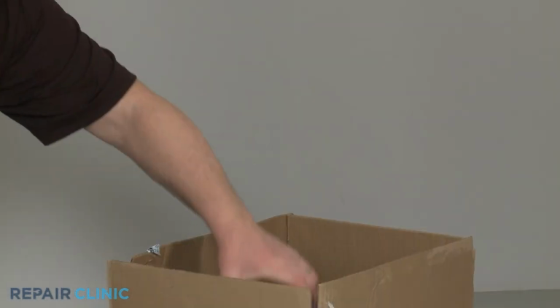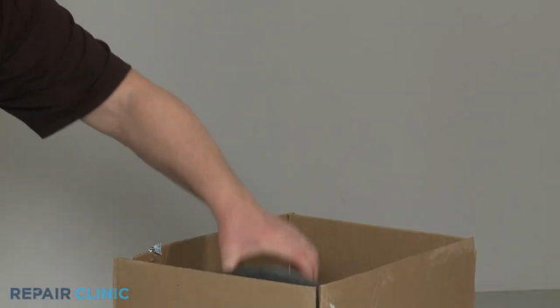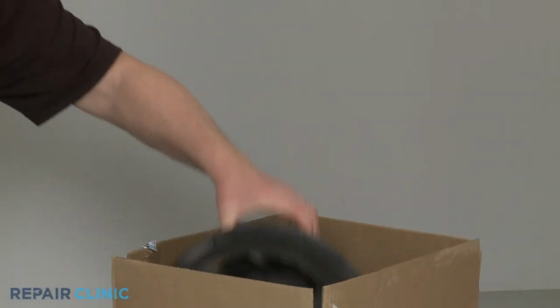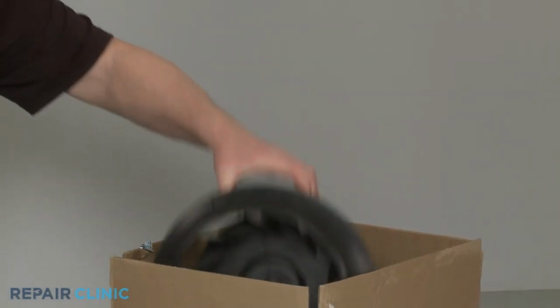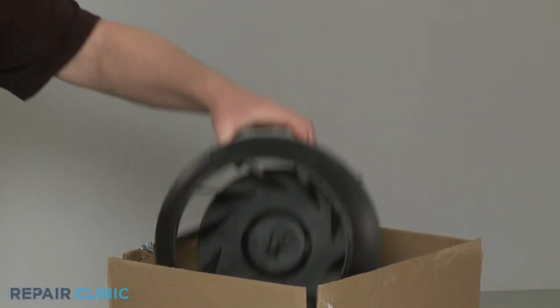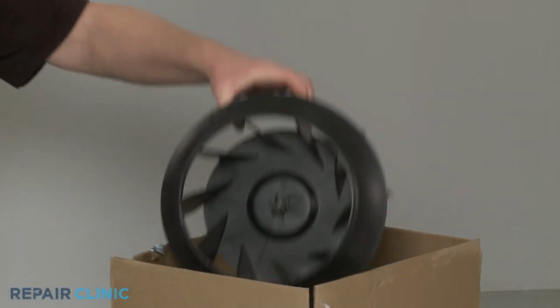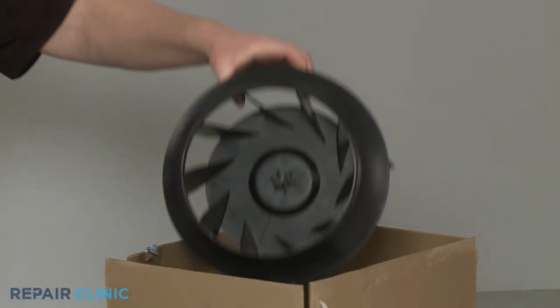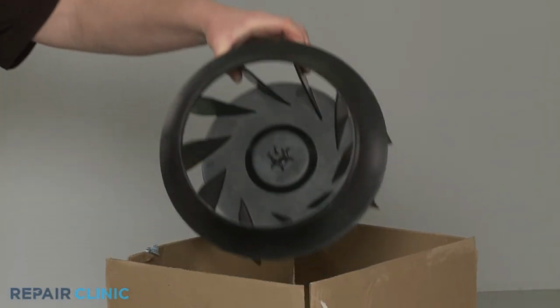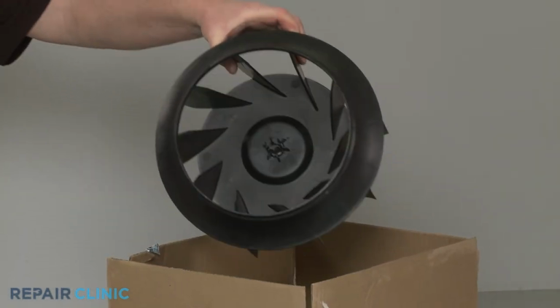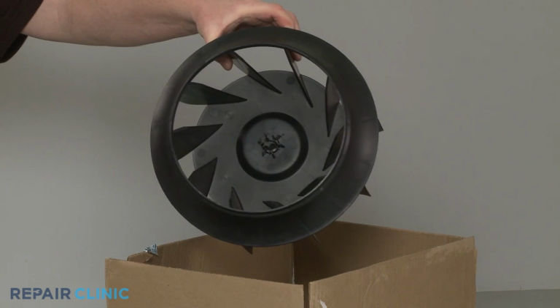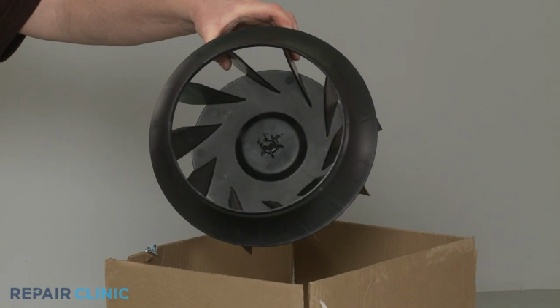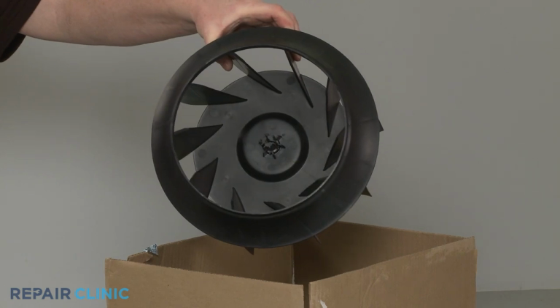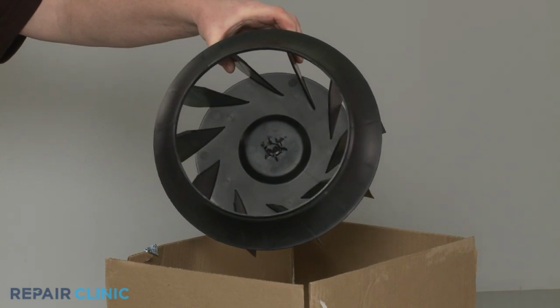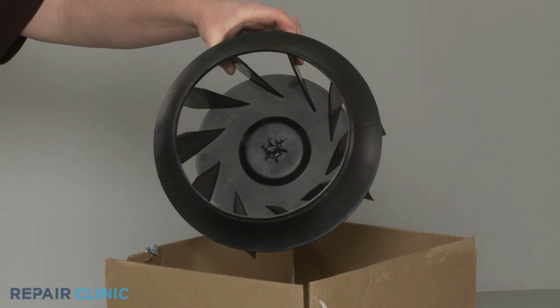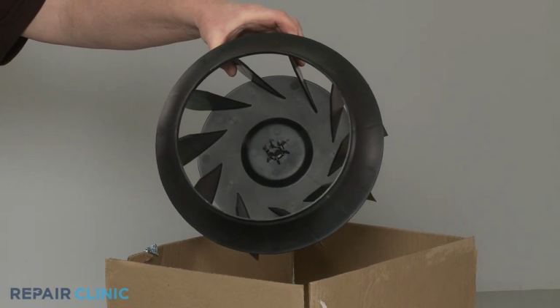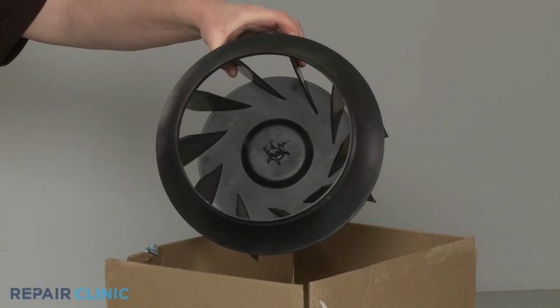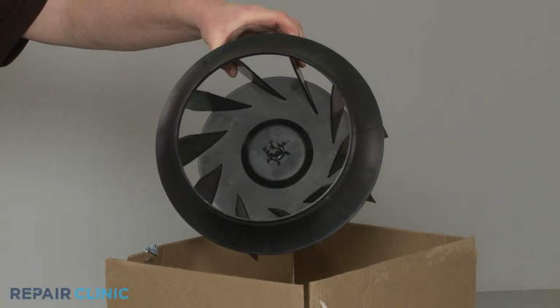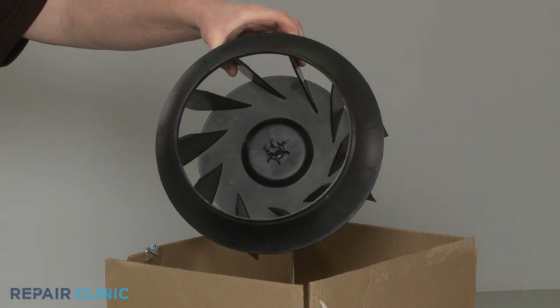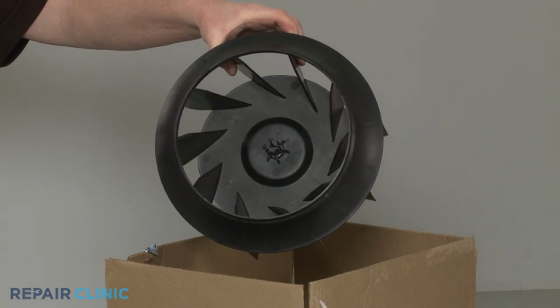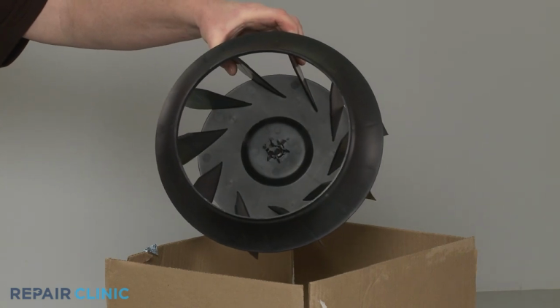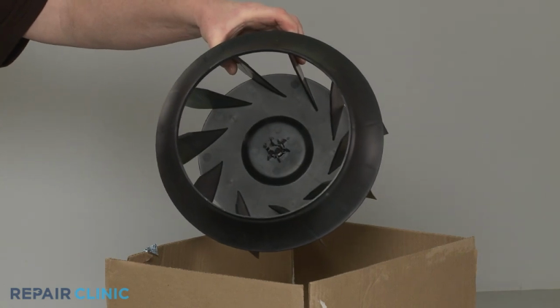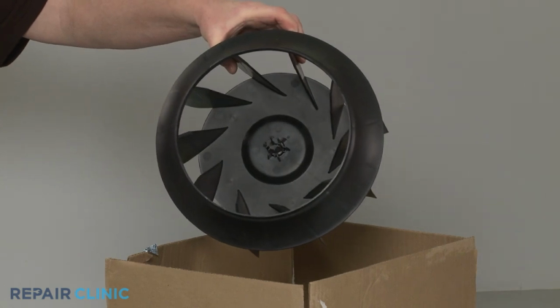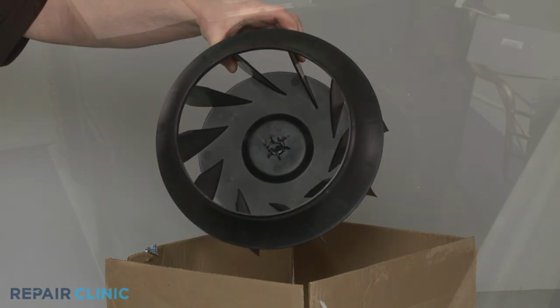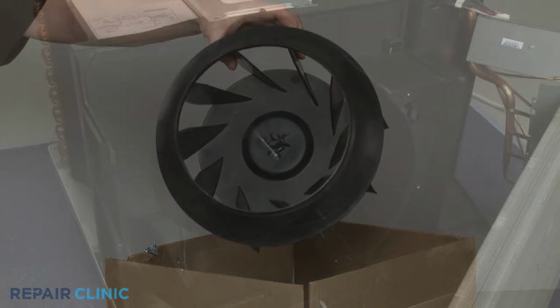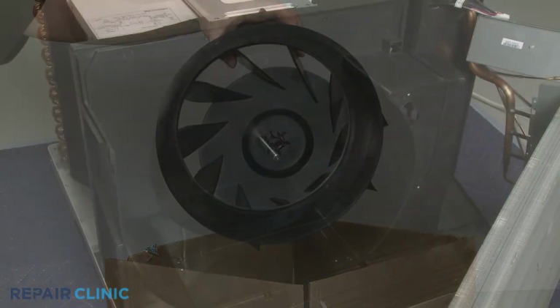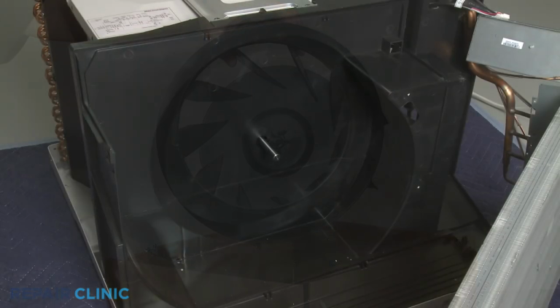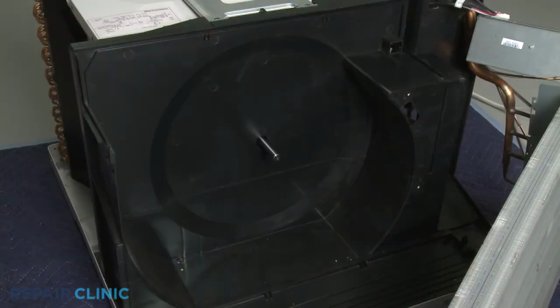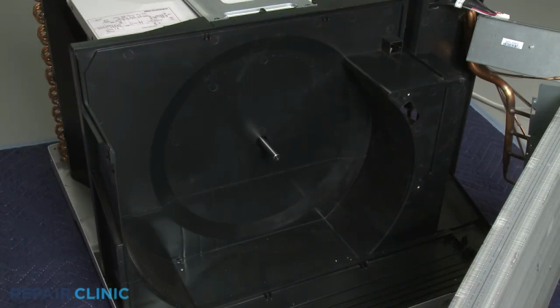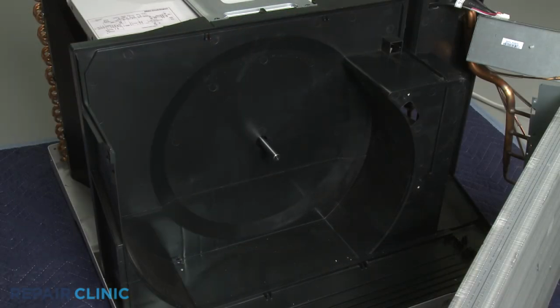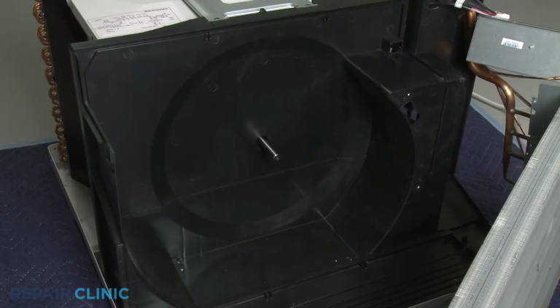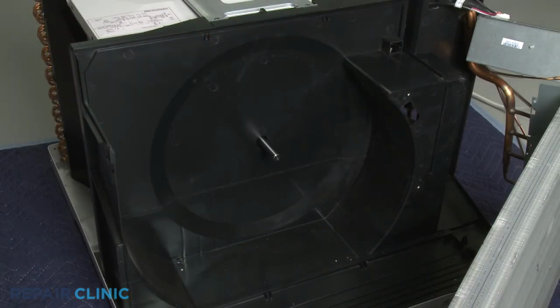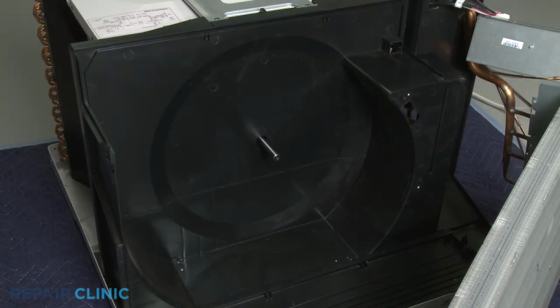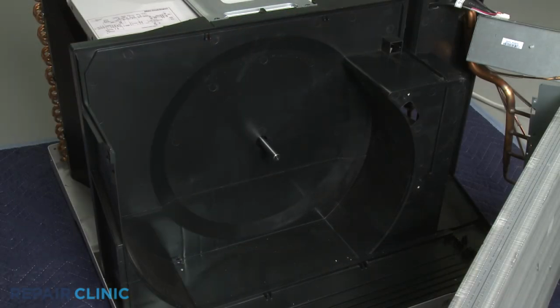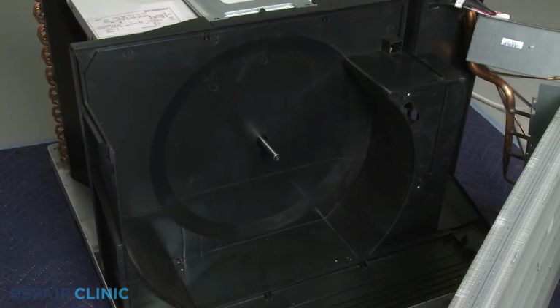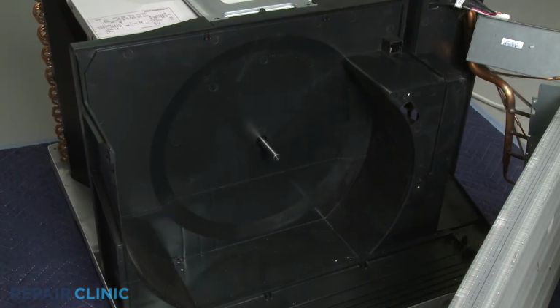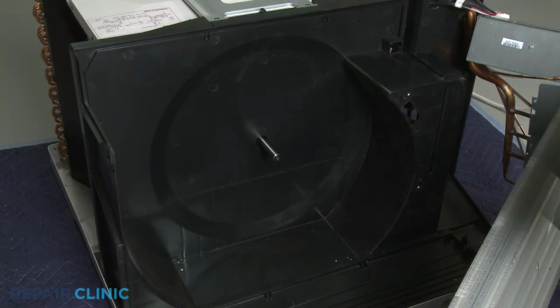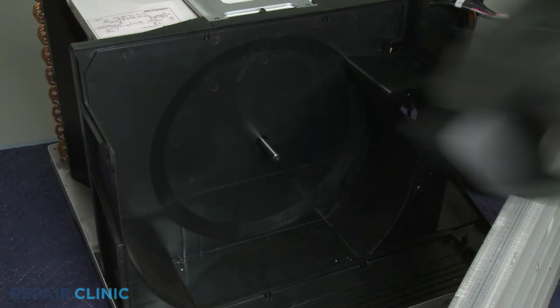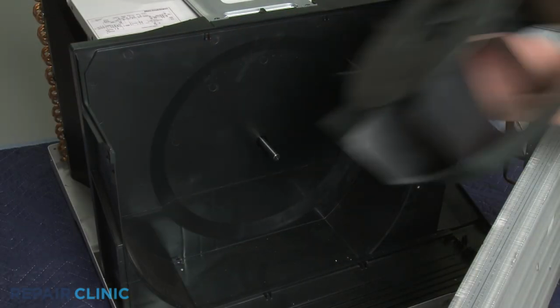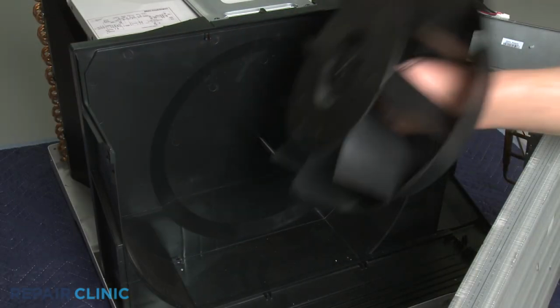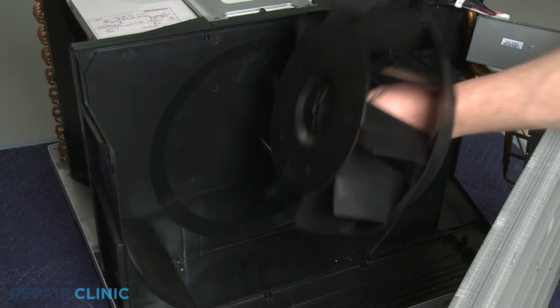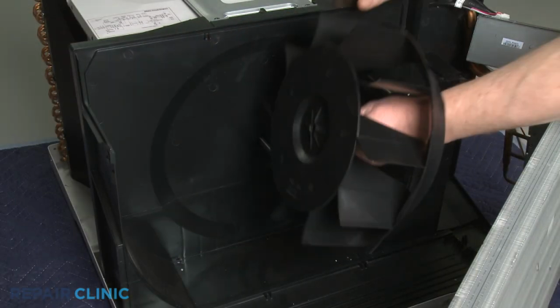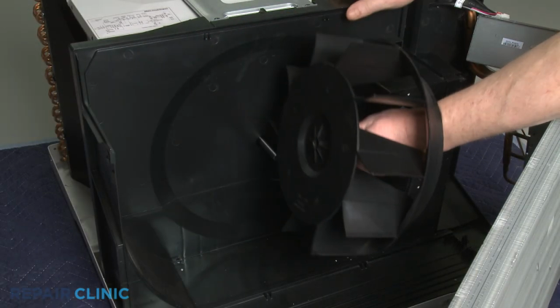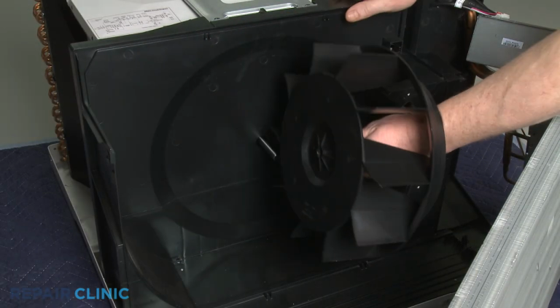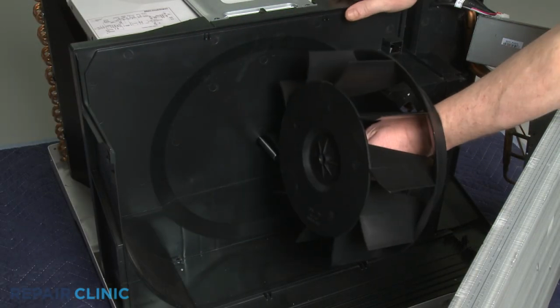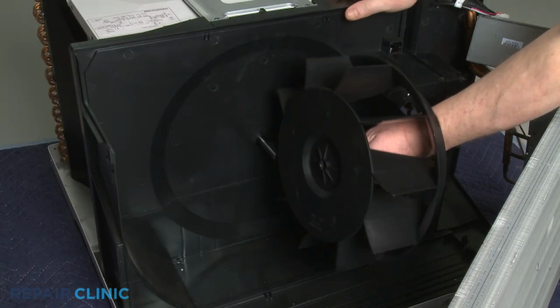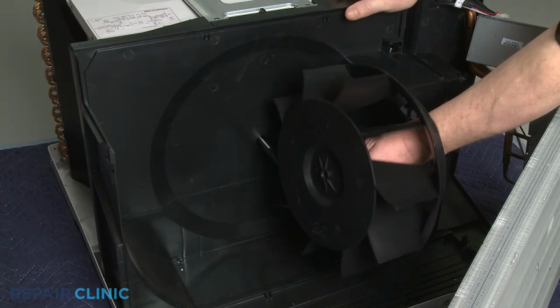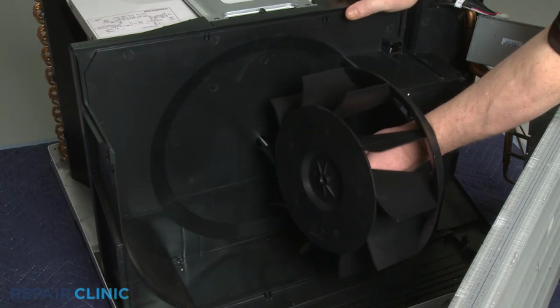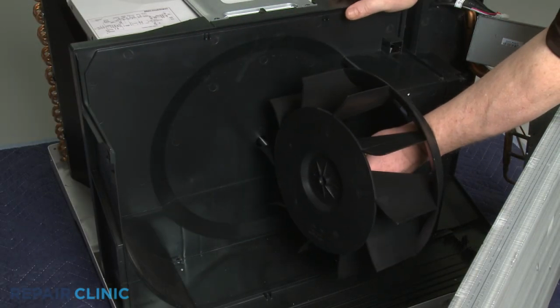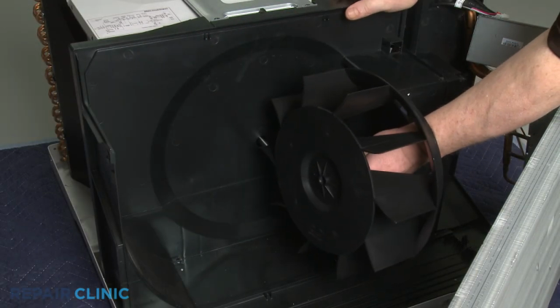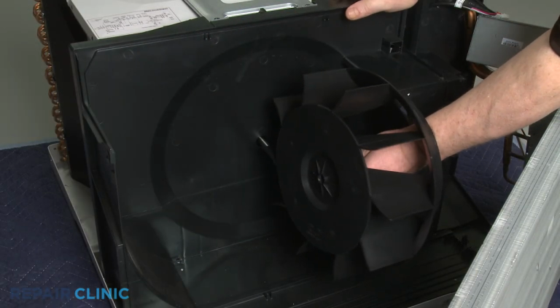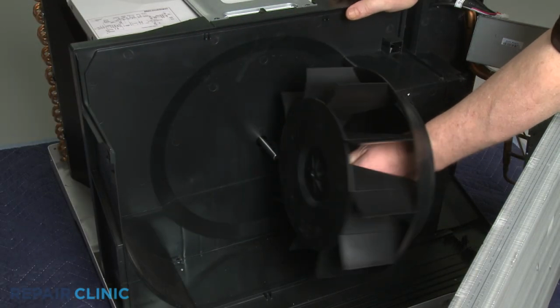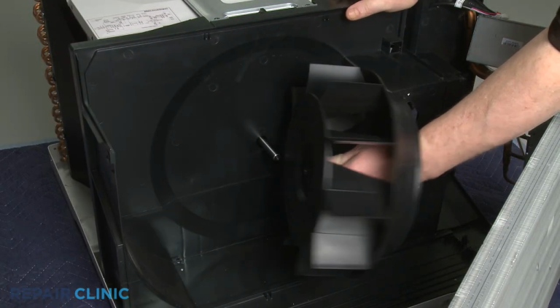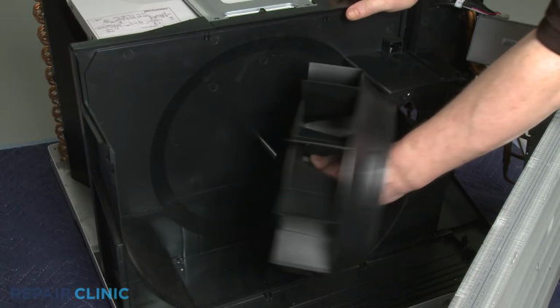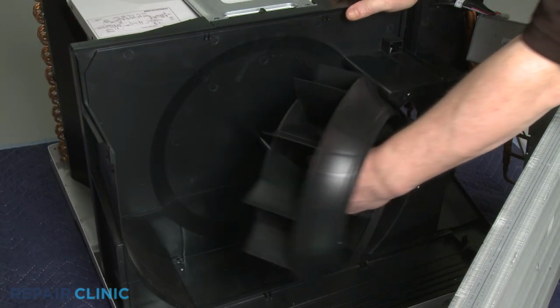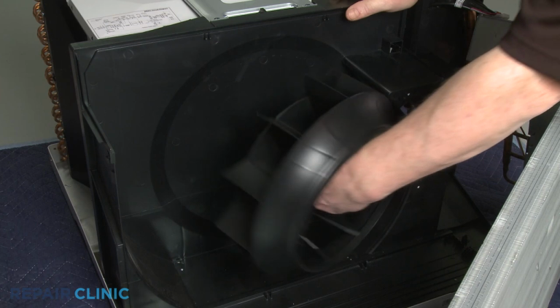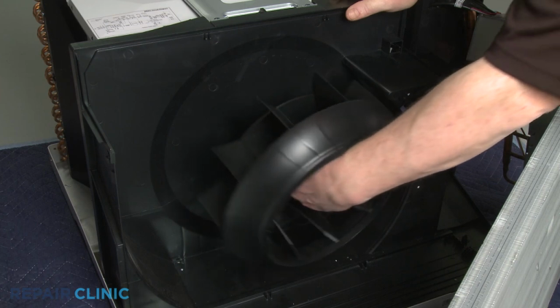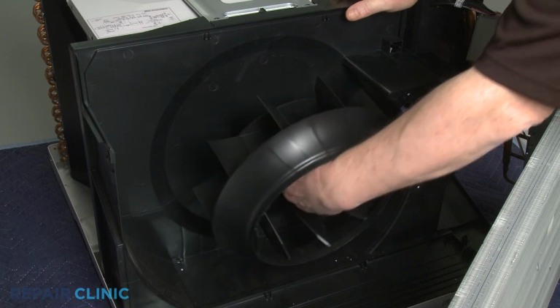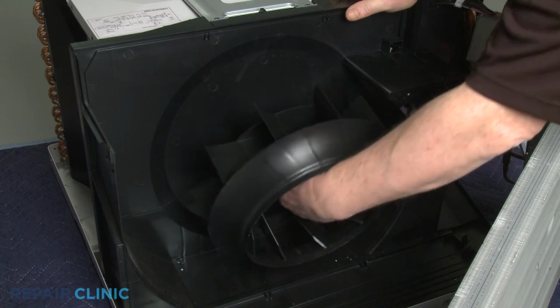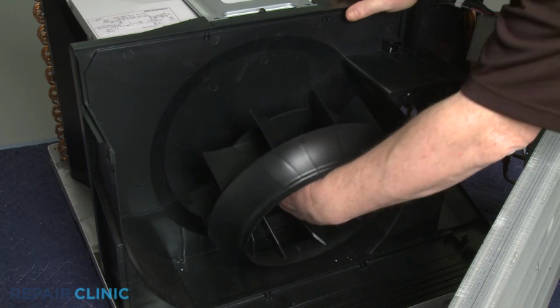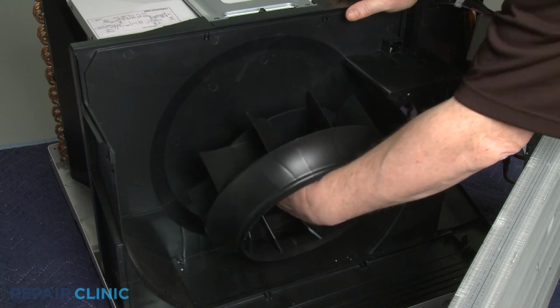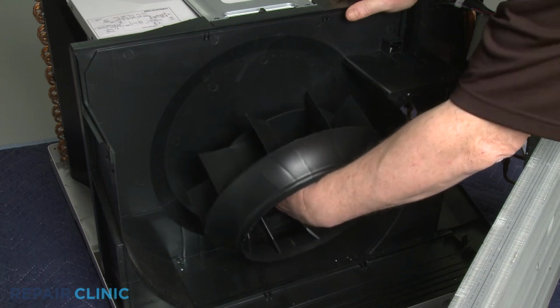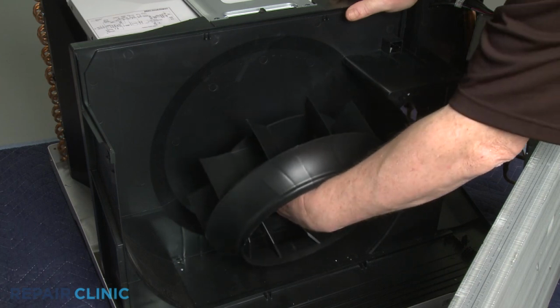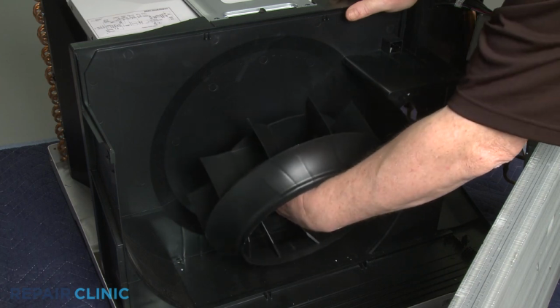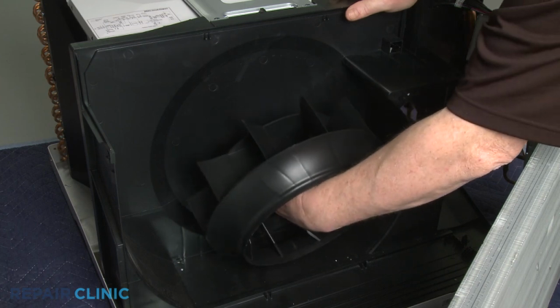To install the new turbofan blade, slide it onto the motor shaft and replace the retaining clamp to secure.